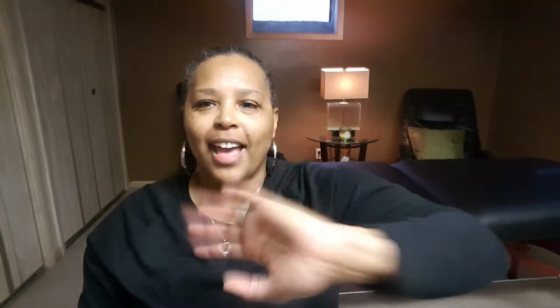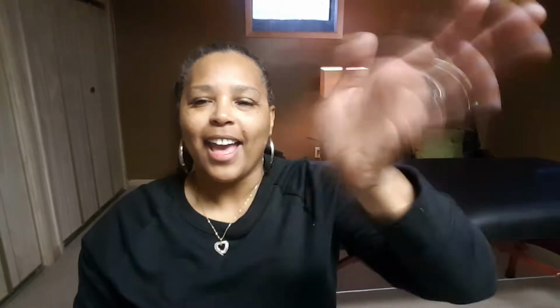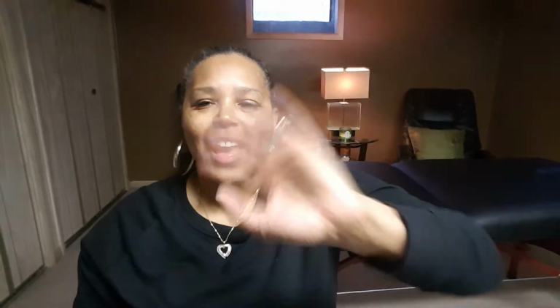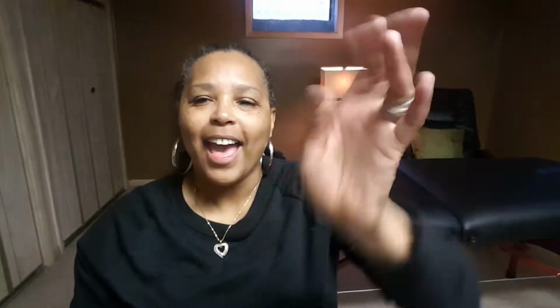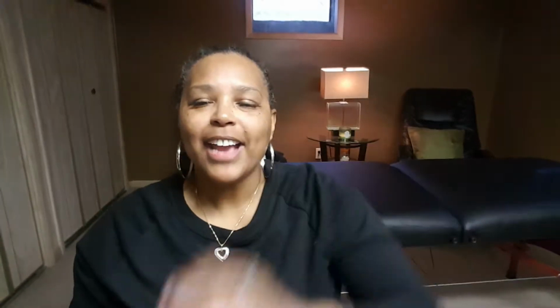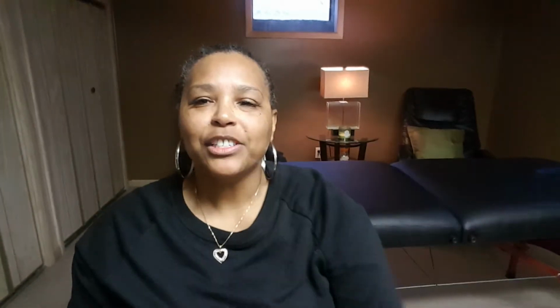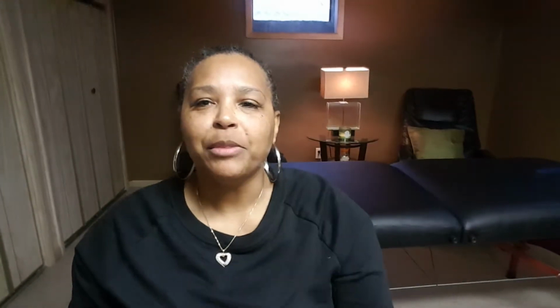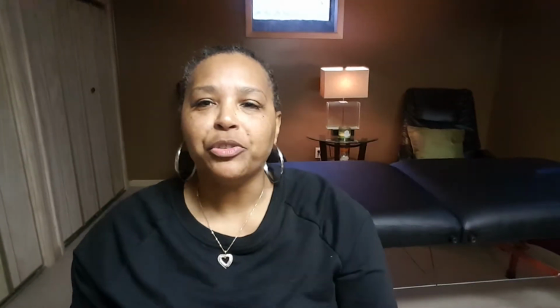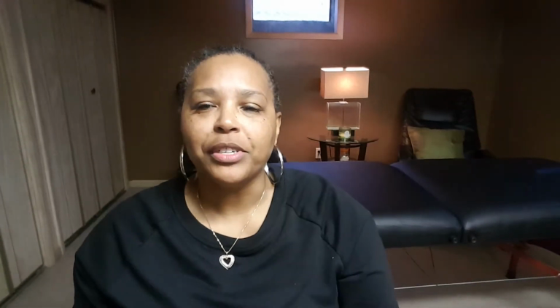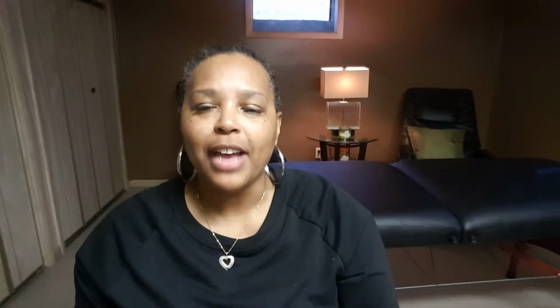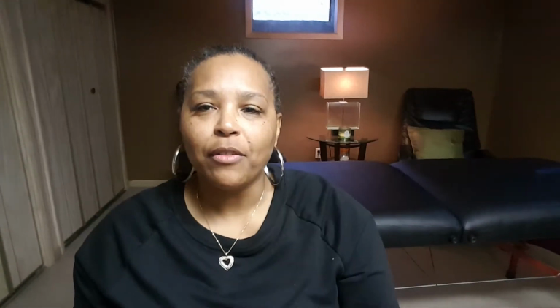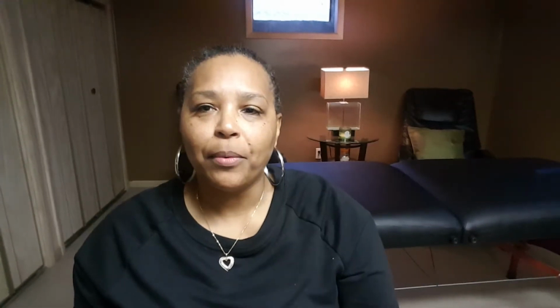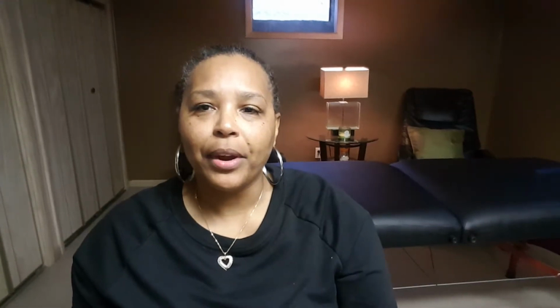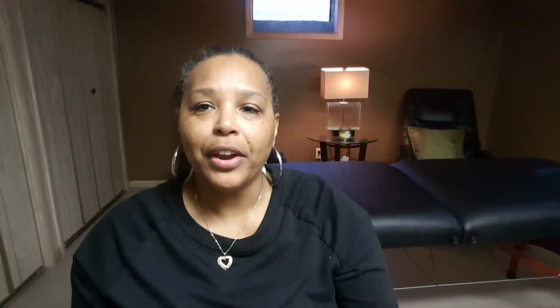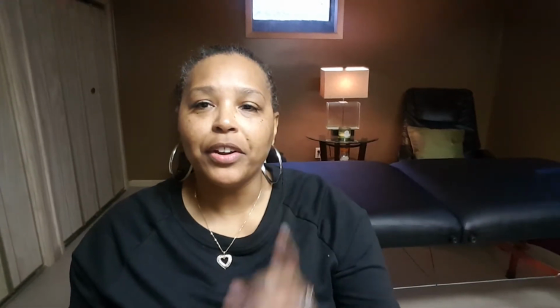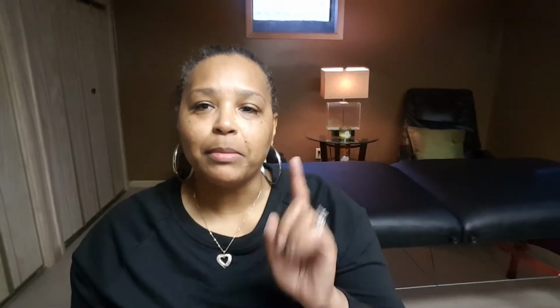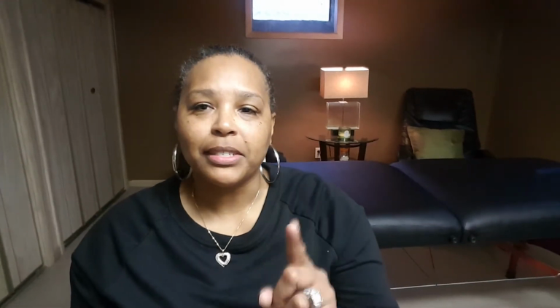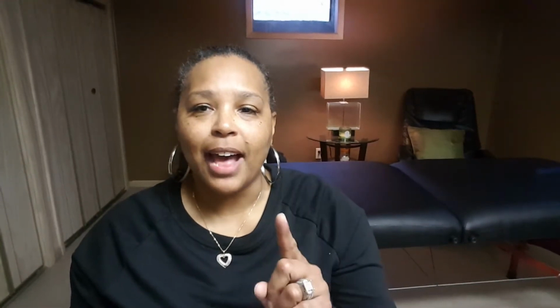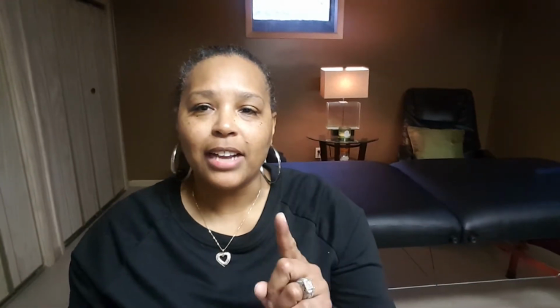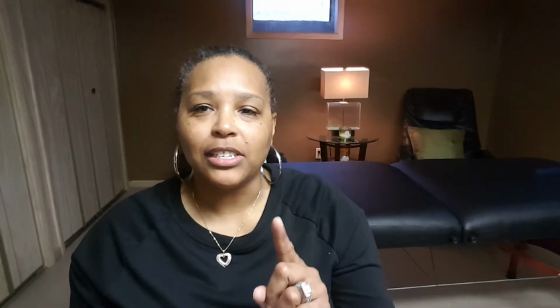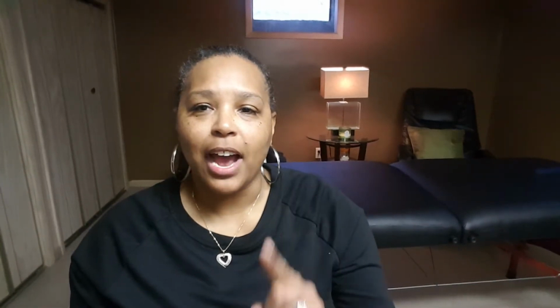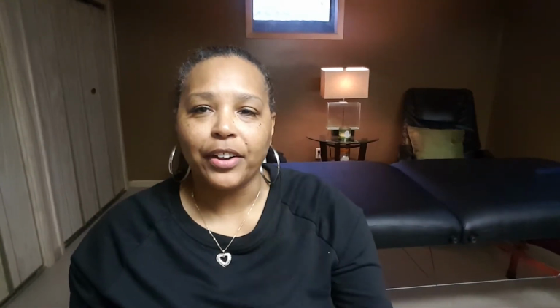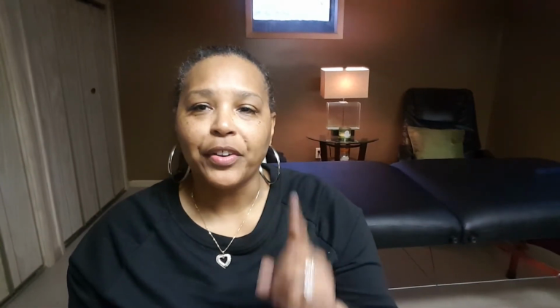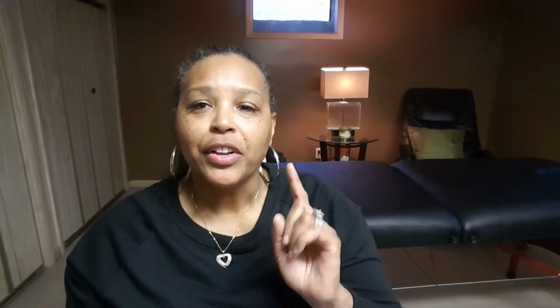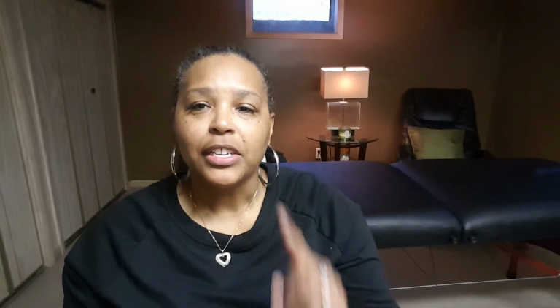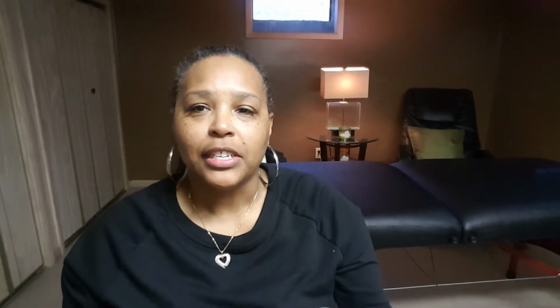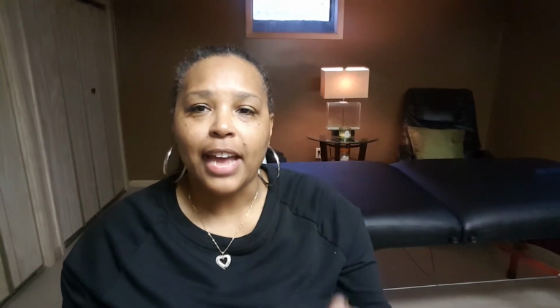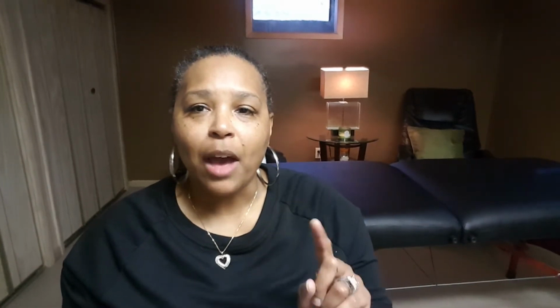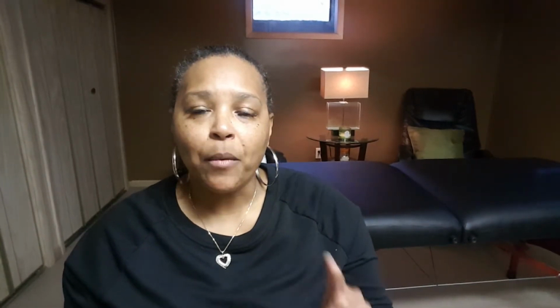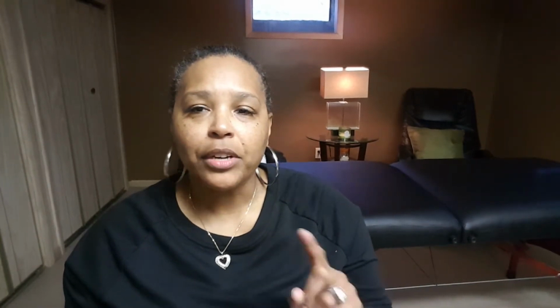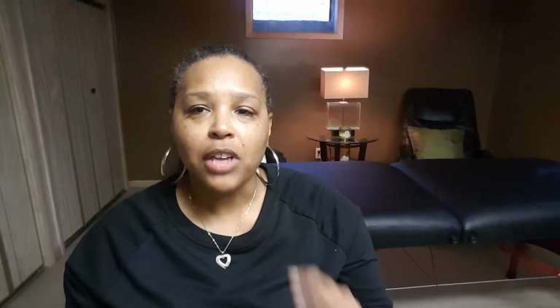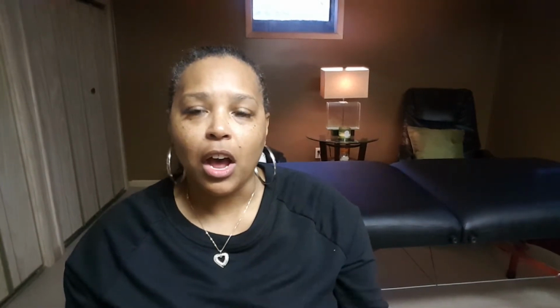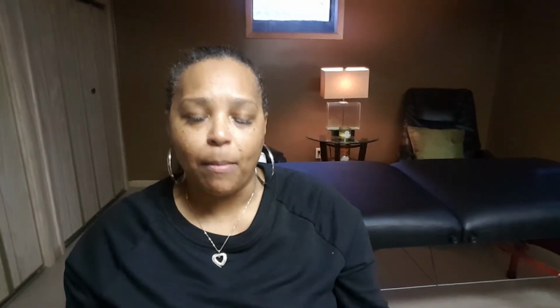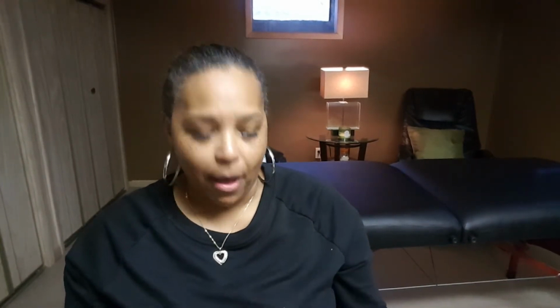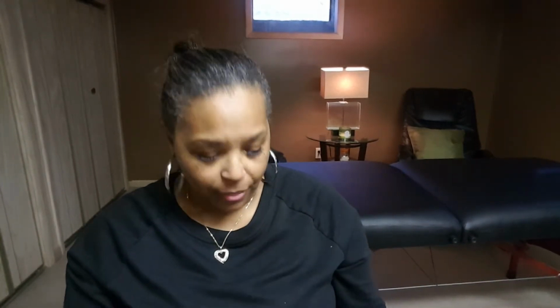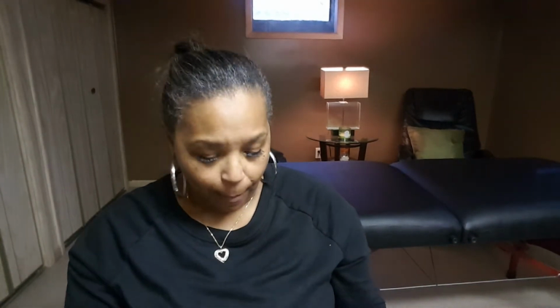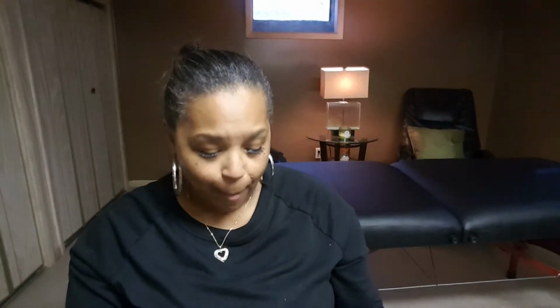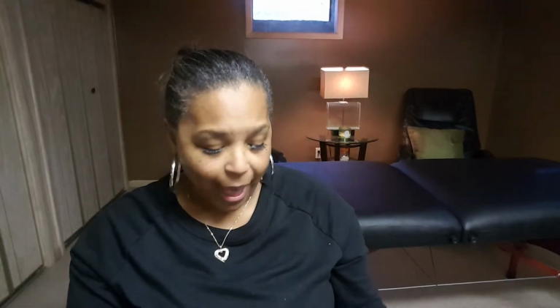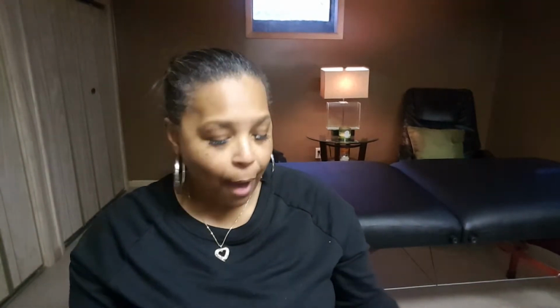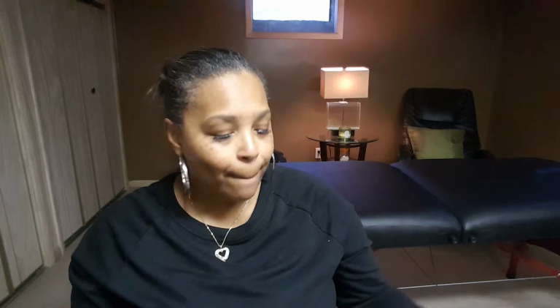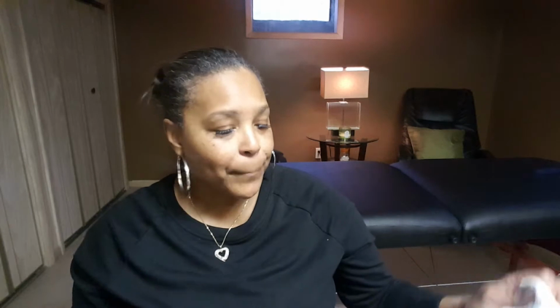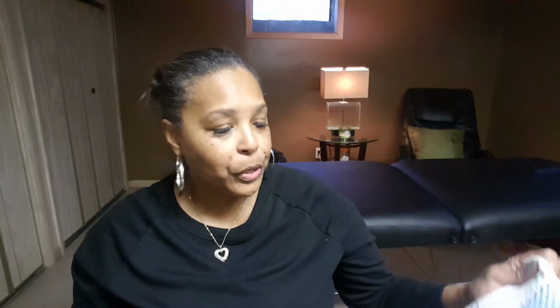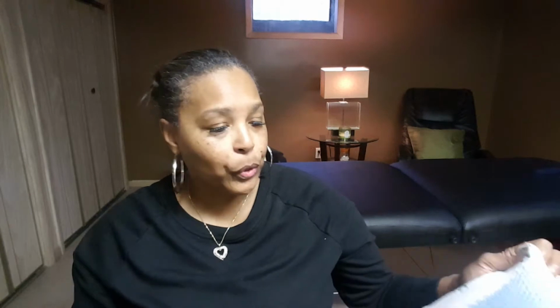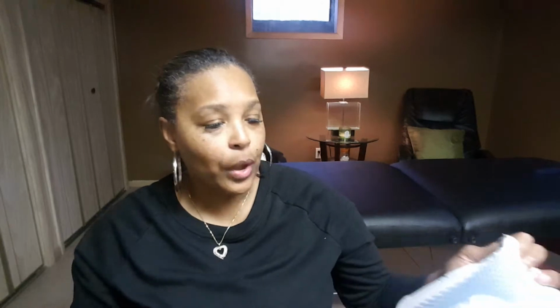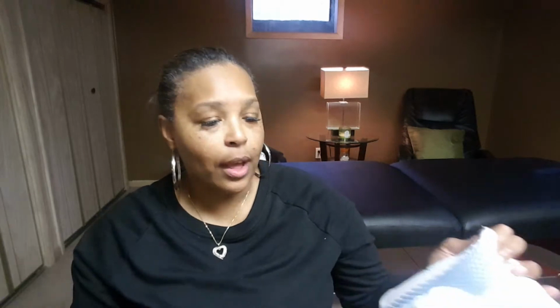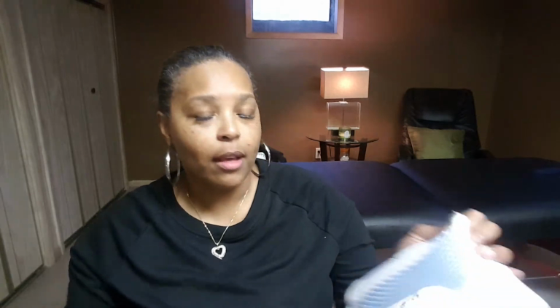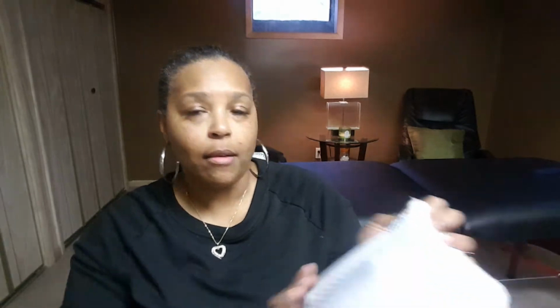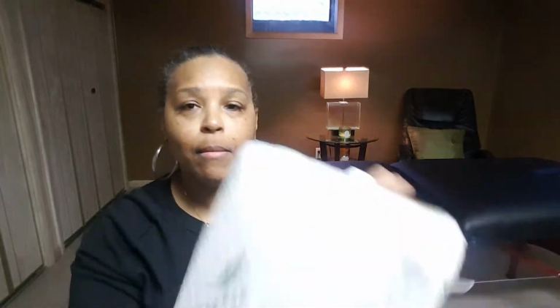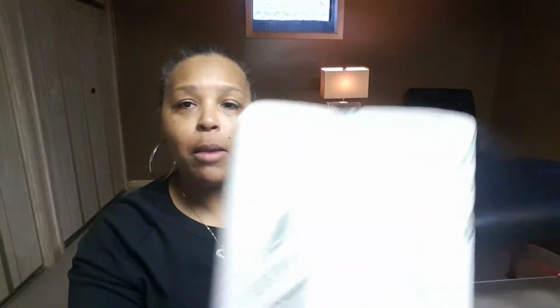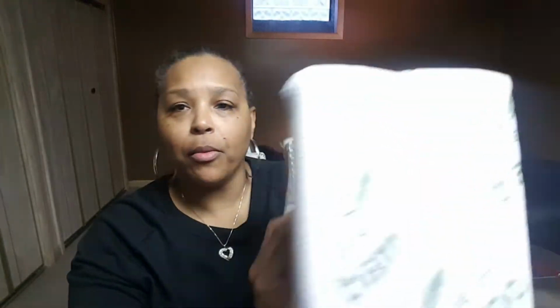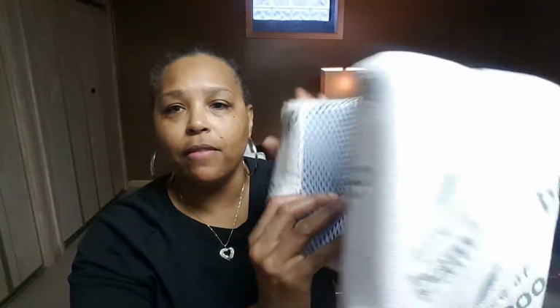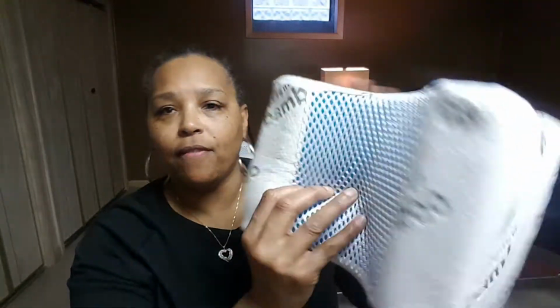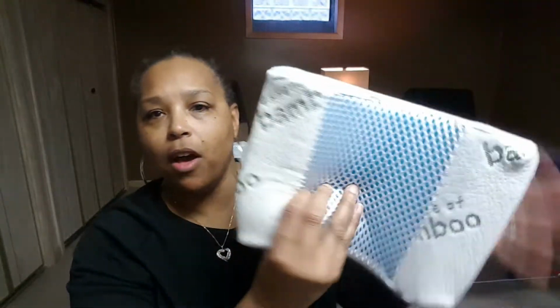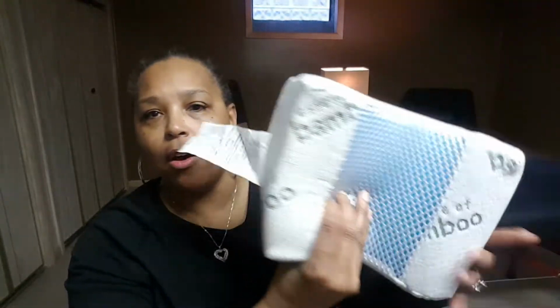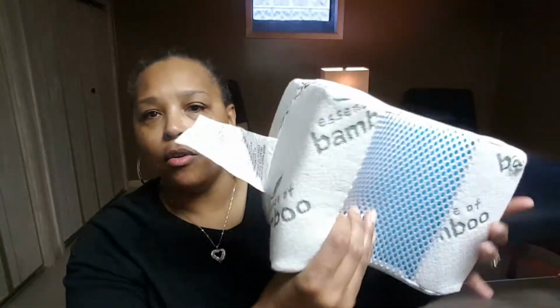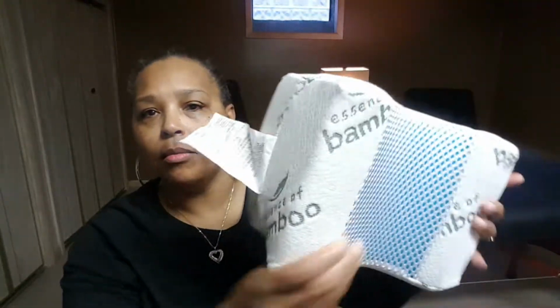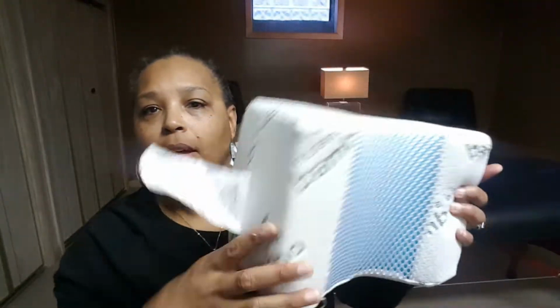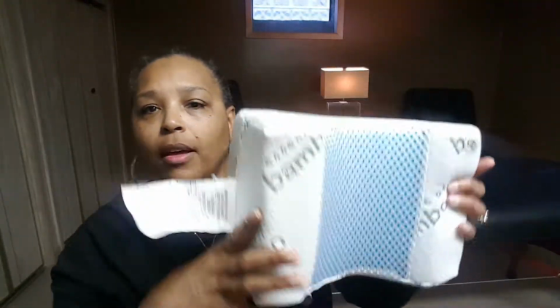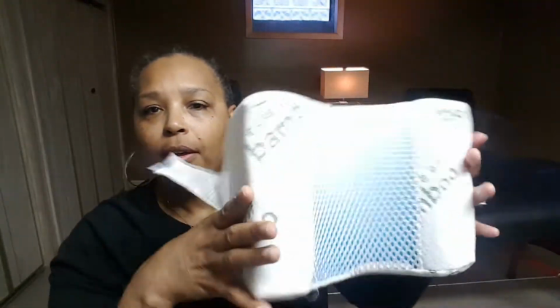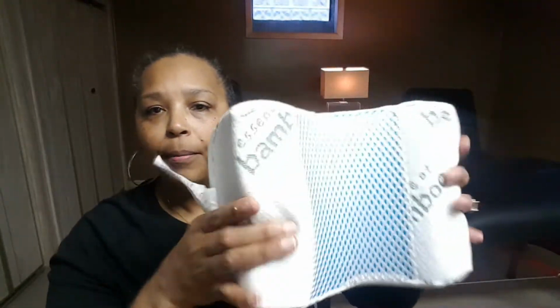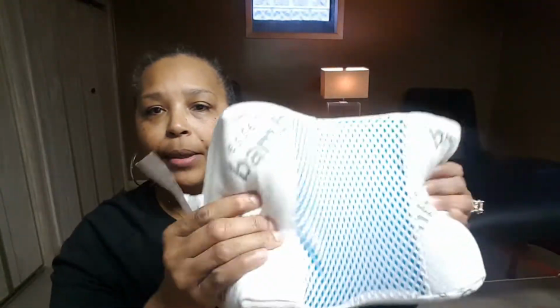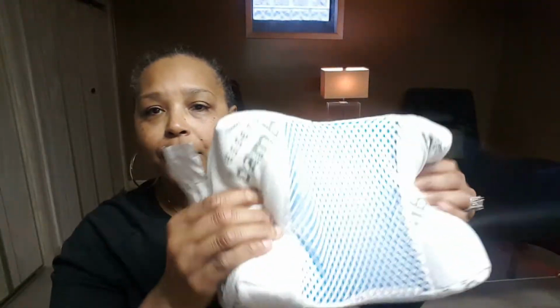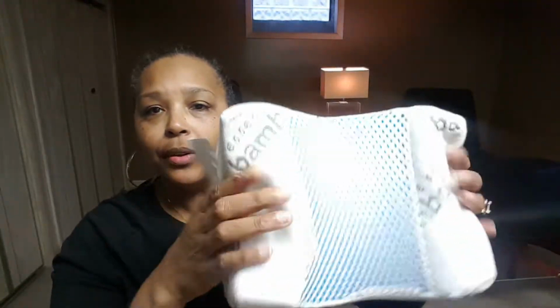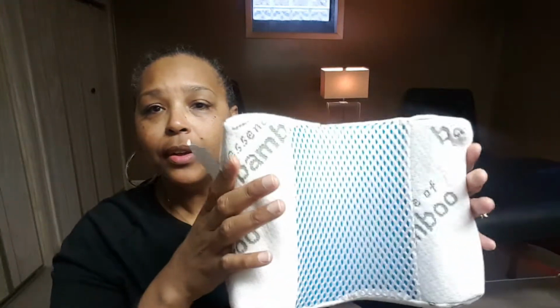Hey, hey, hey! Demetria Davenport here, The Massage Doctor. Today I want to talk about the Bamboo Memory Foam Pillow.